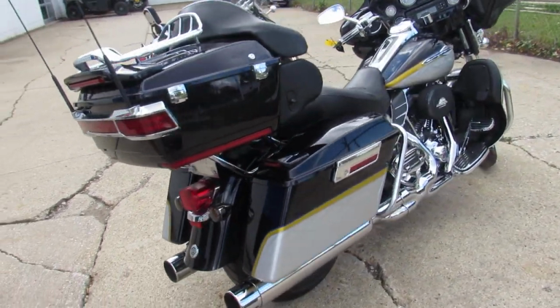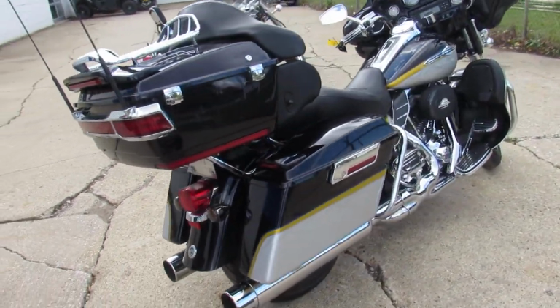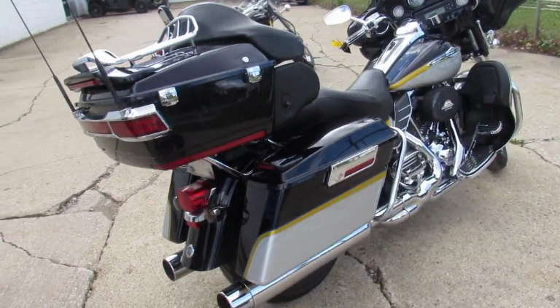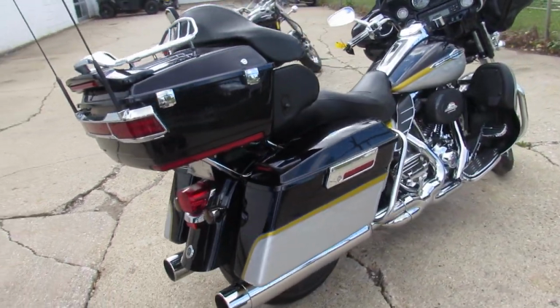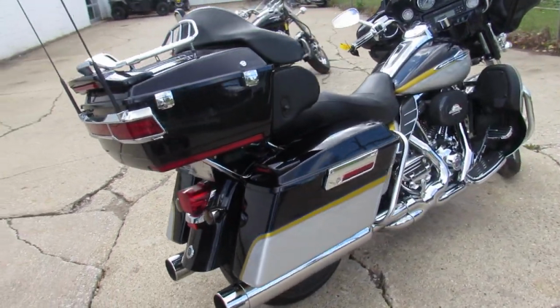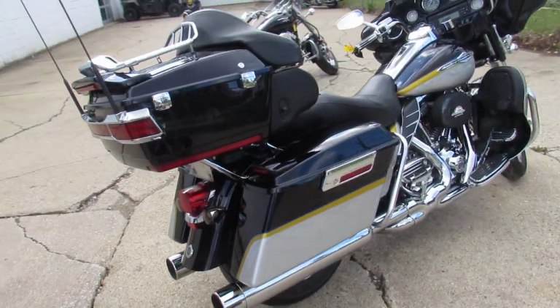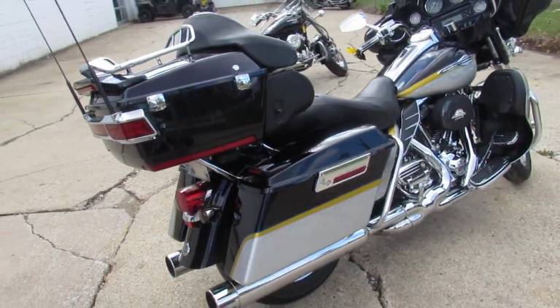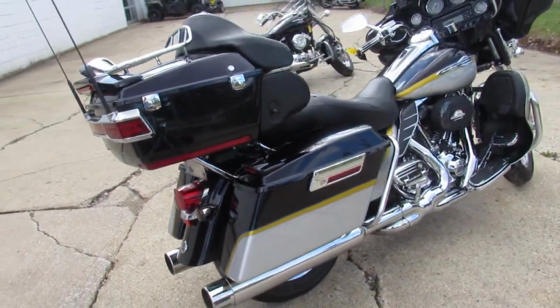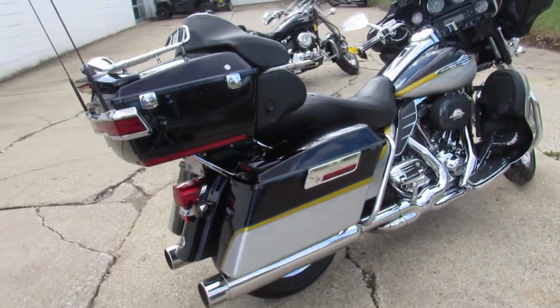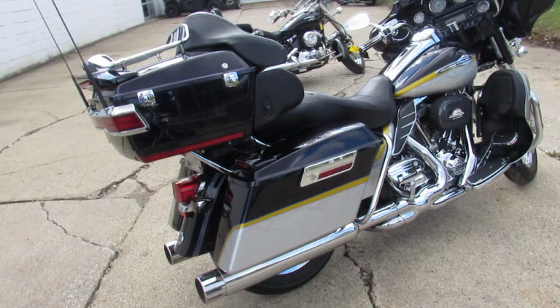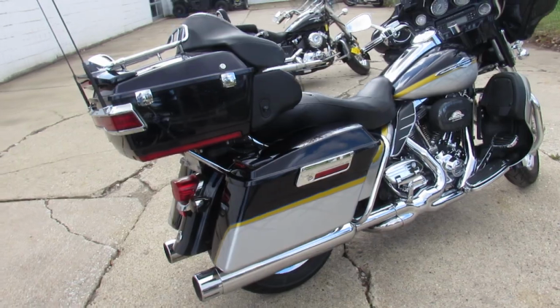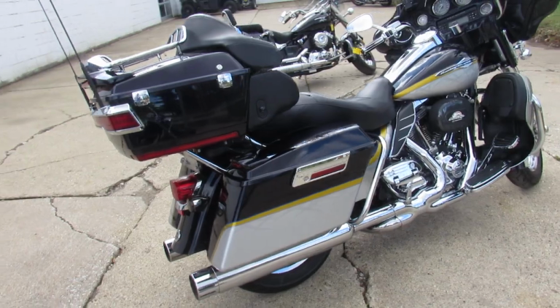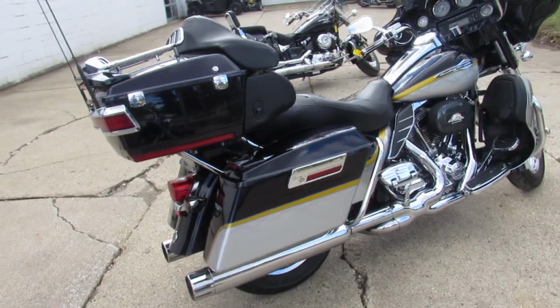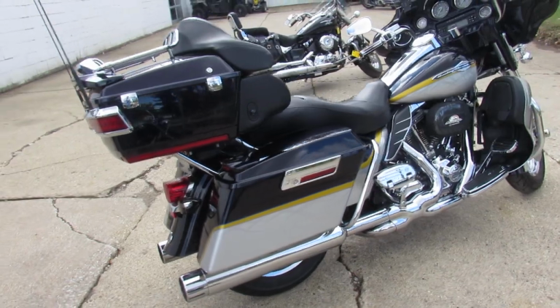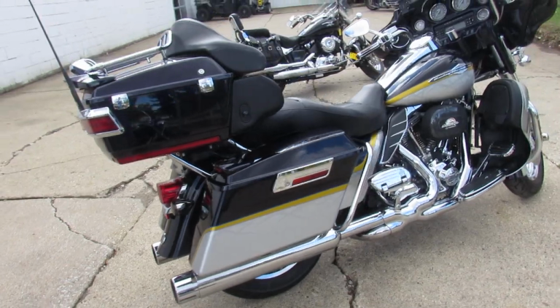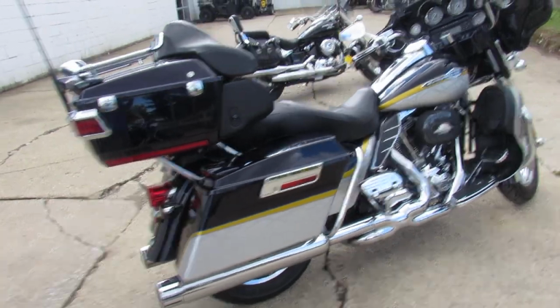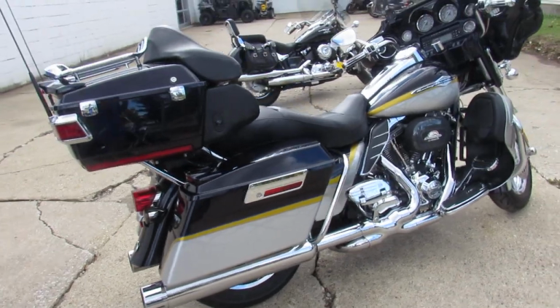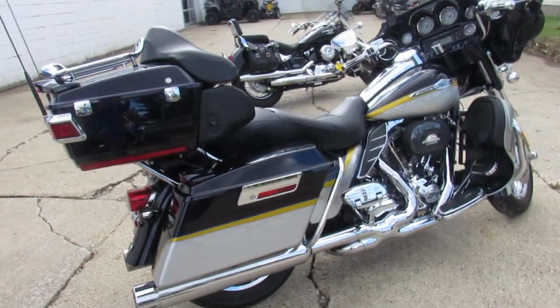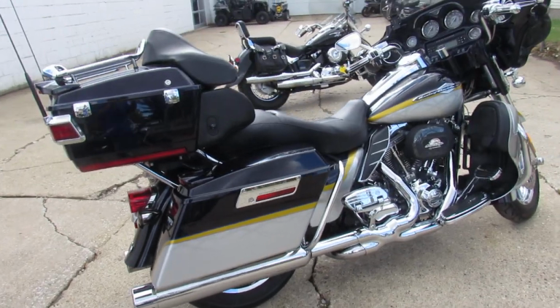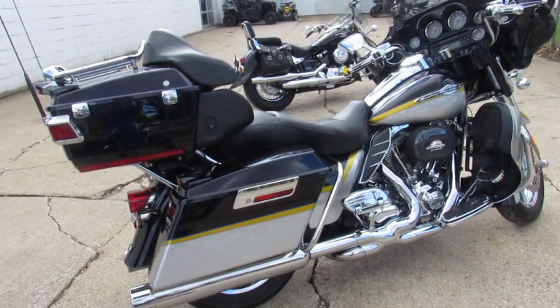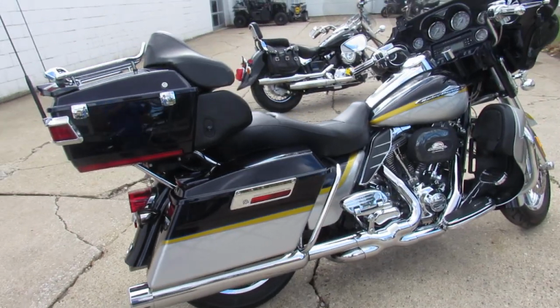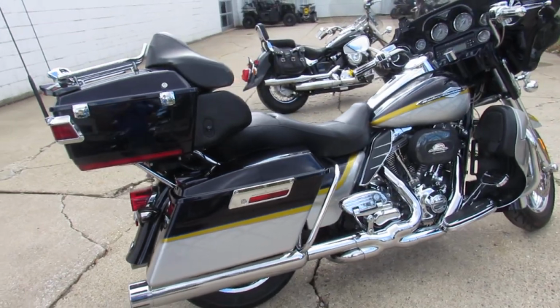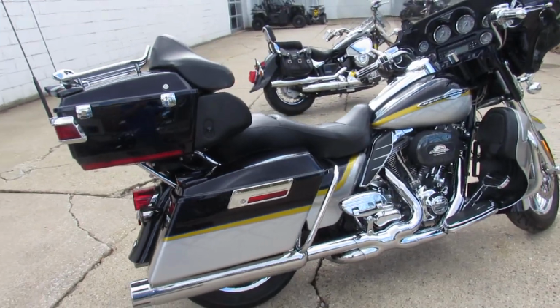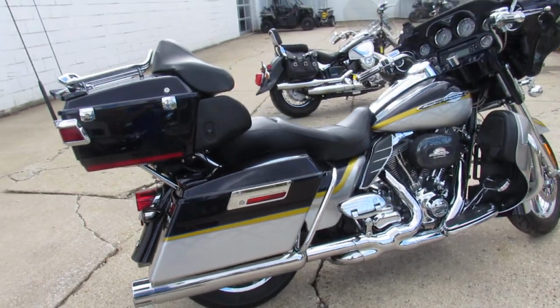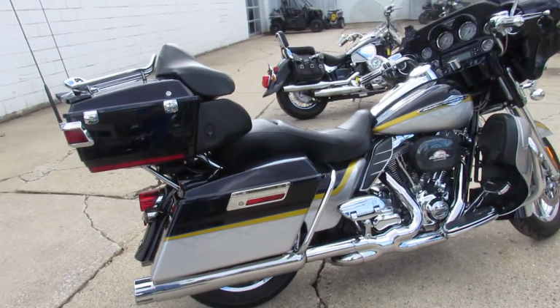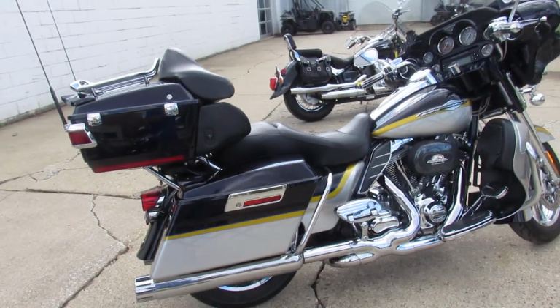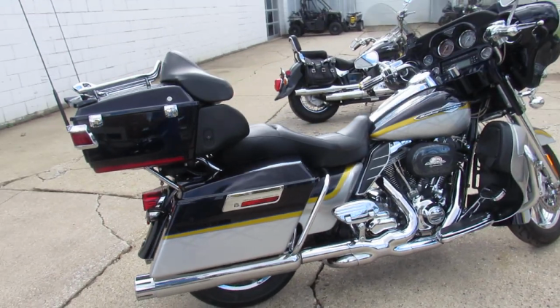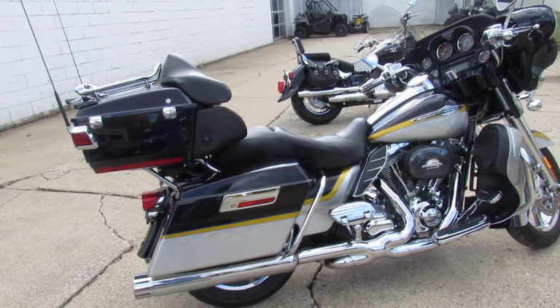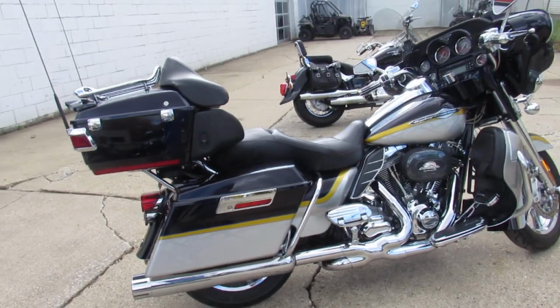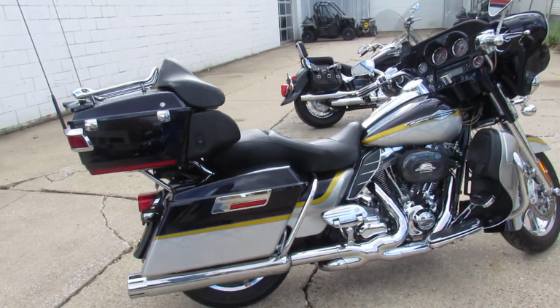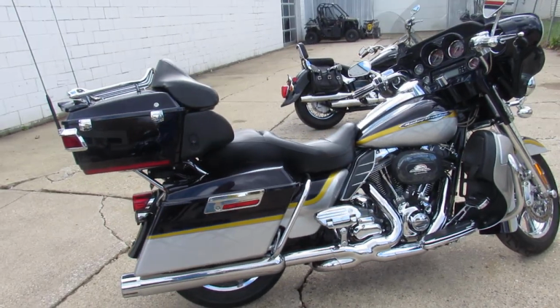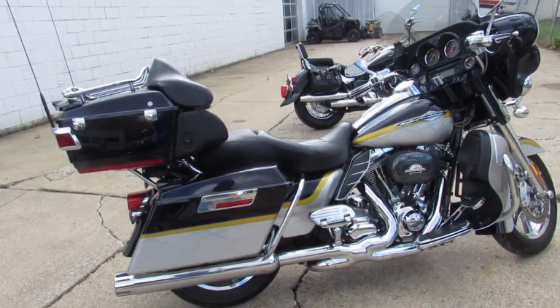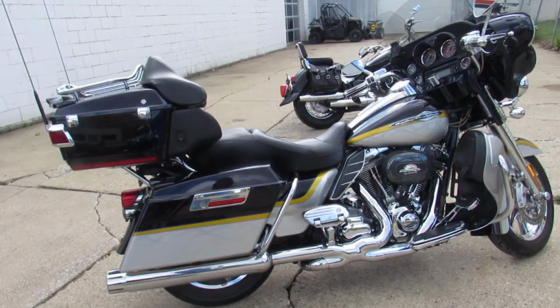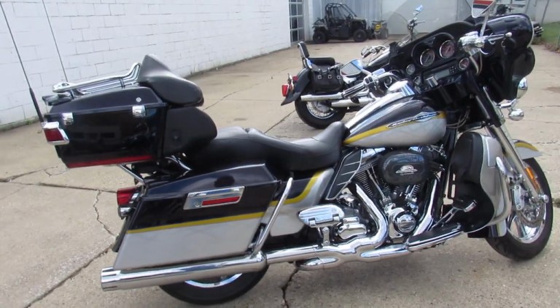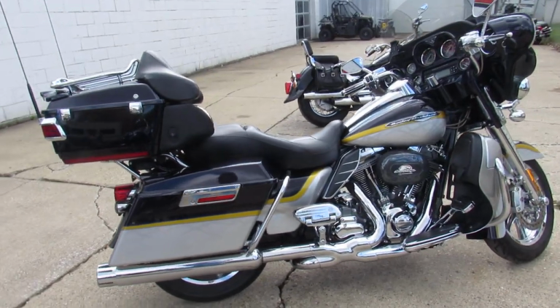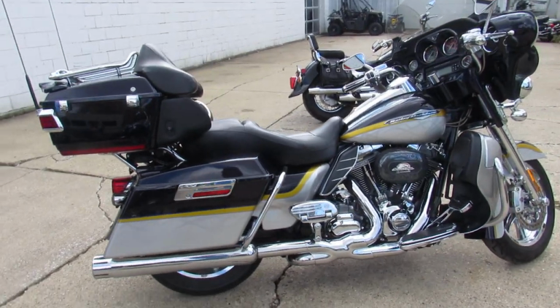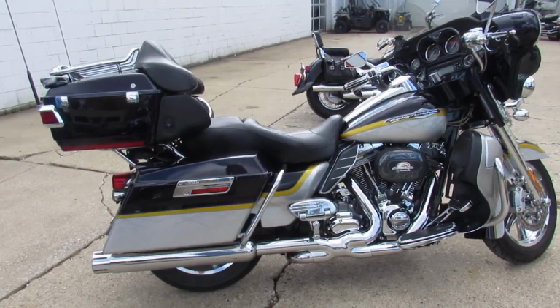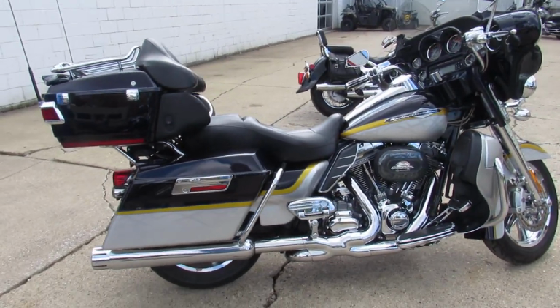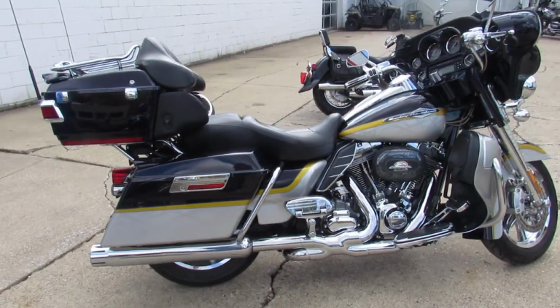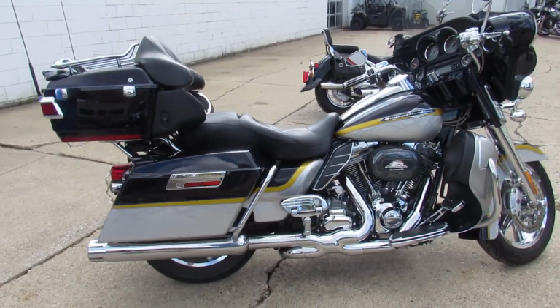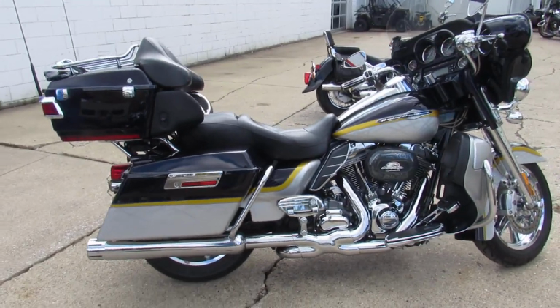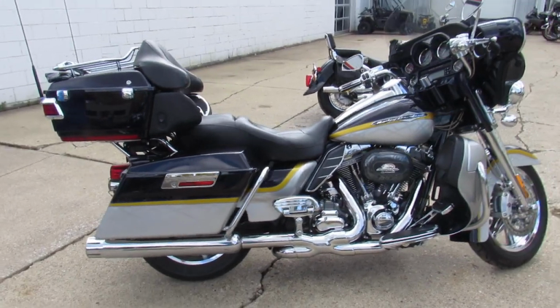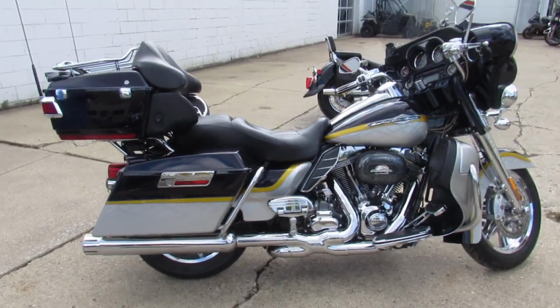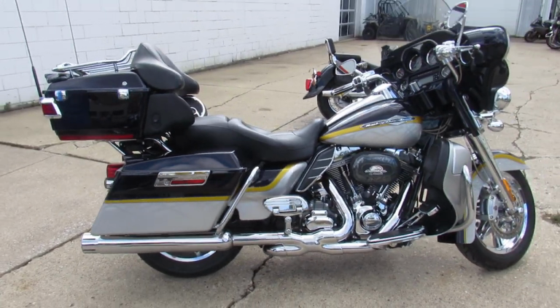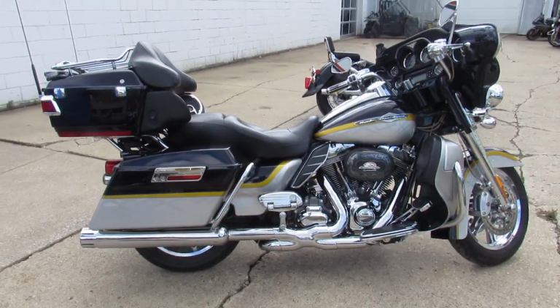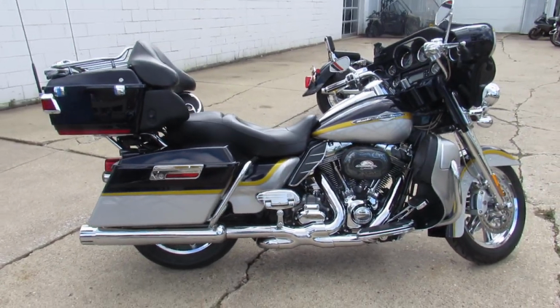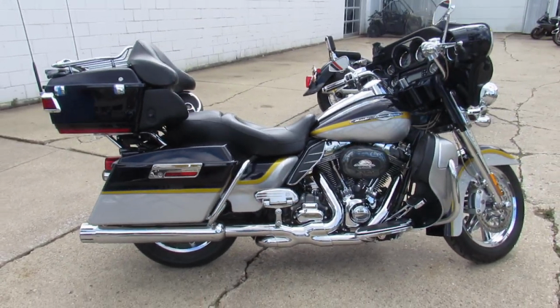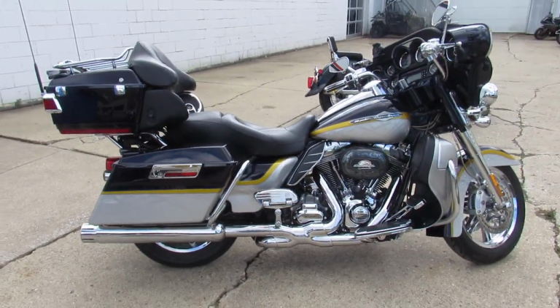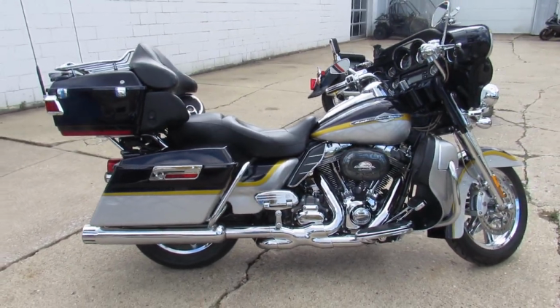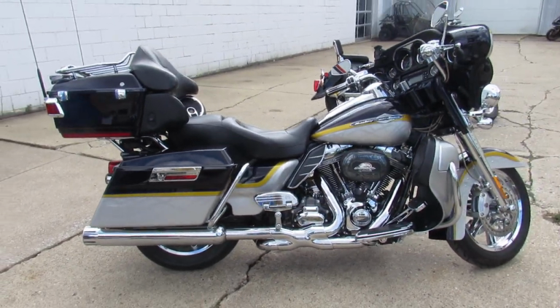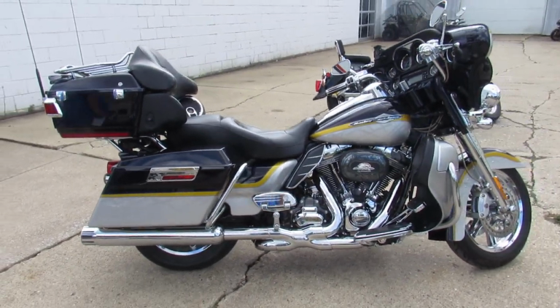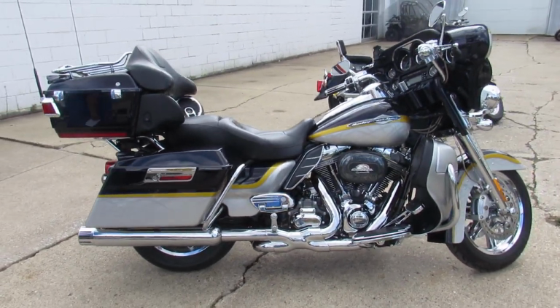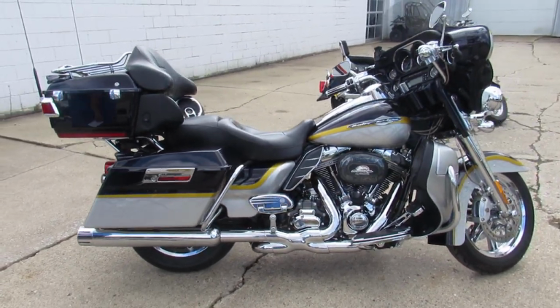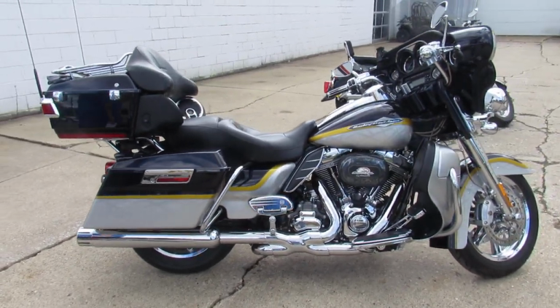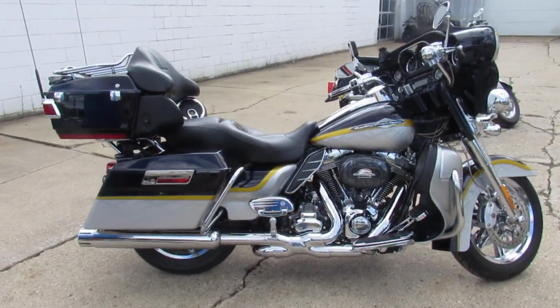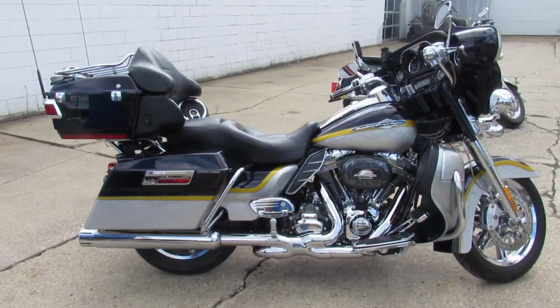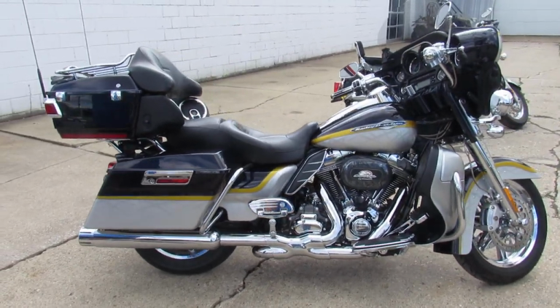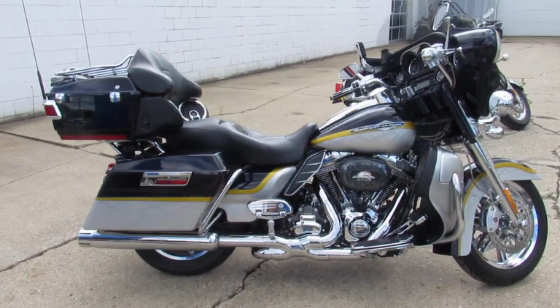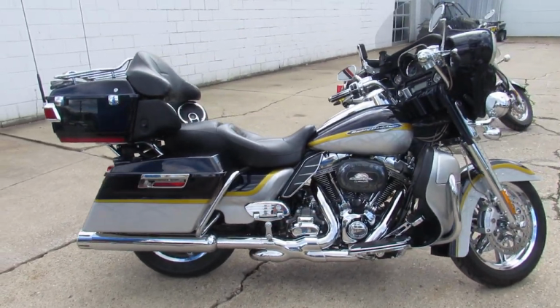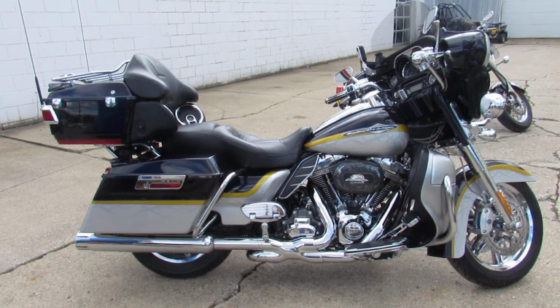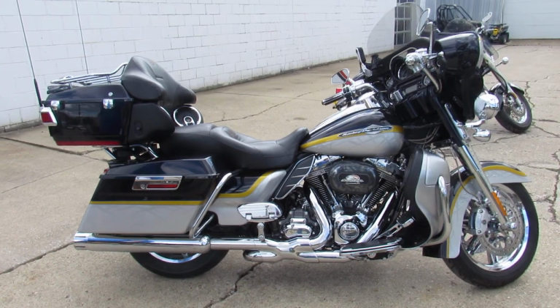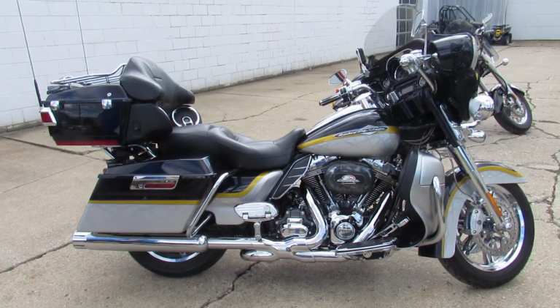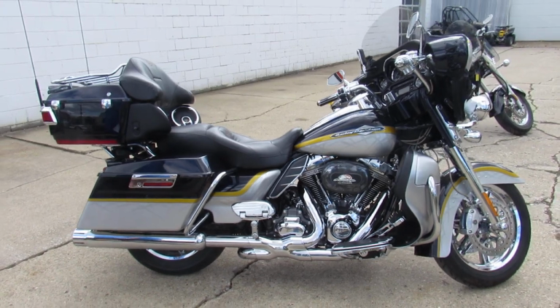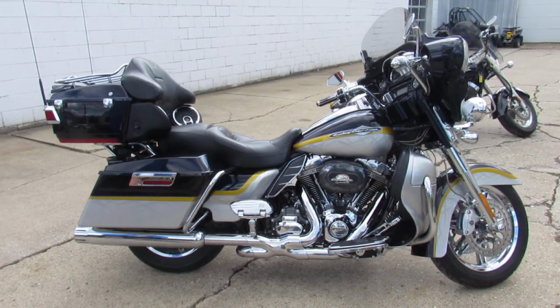Sold new for almost $40,000 — you can save big on this nice clean Screaming Eagle CVO.